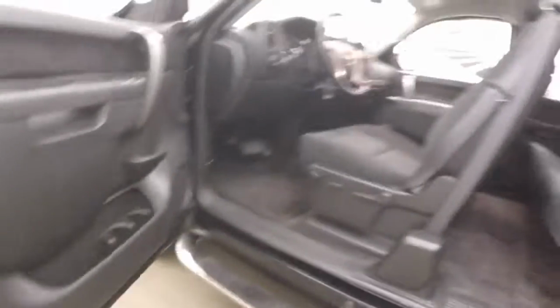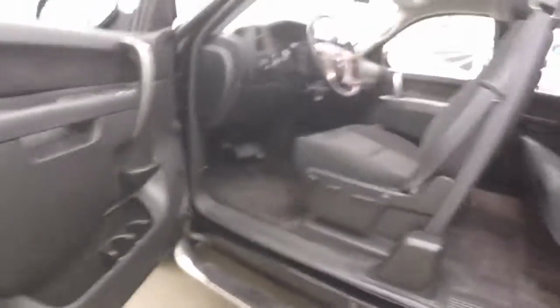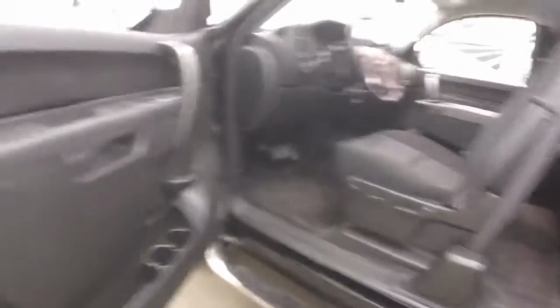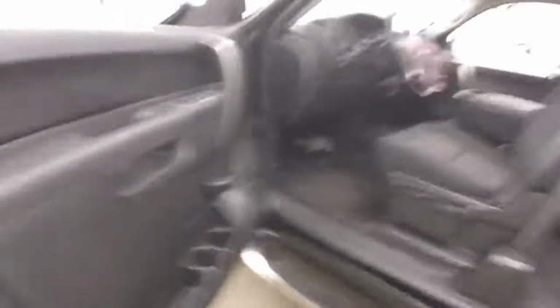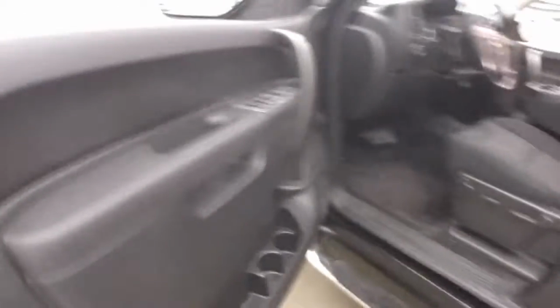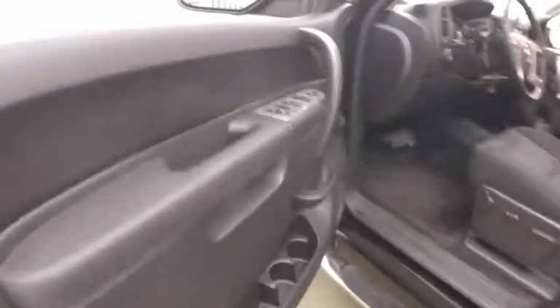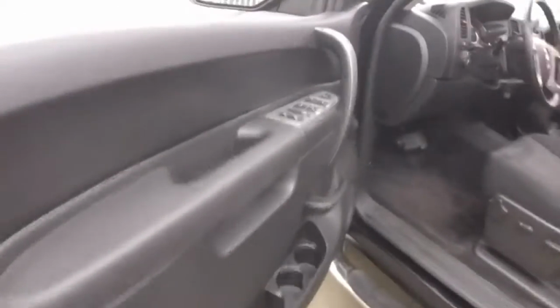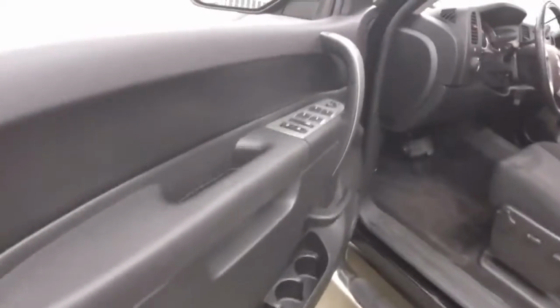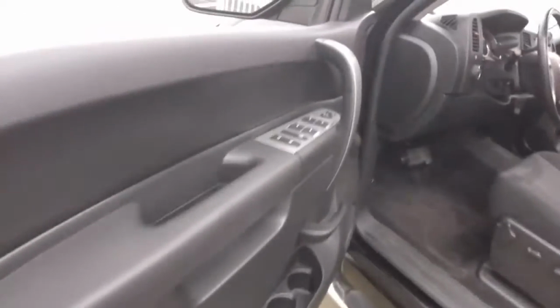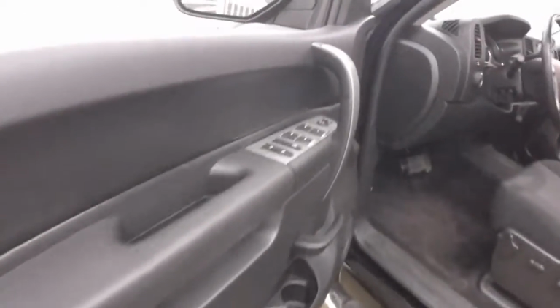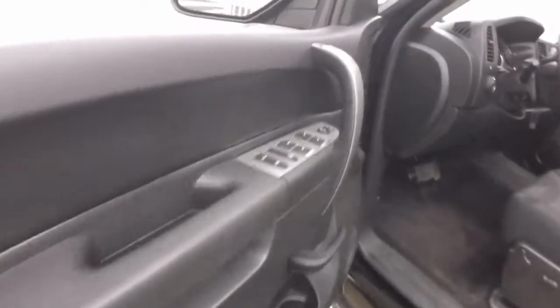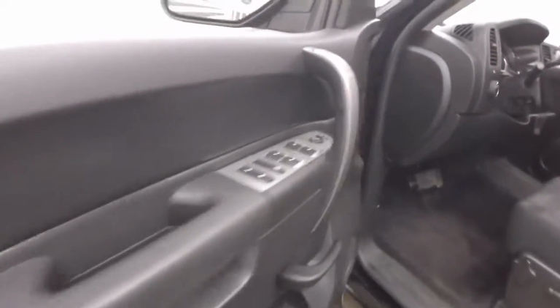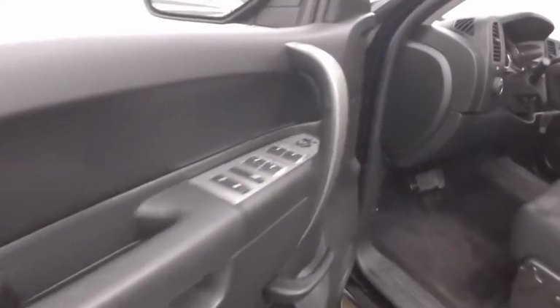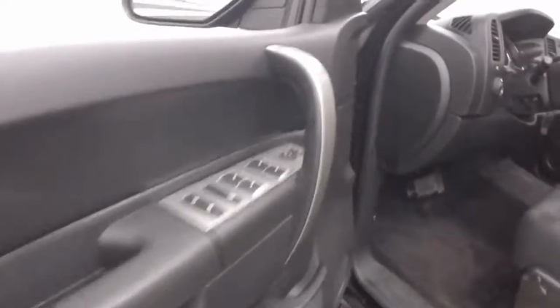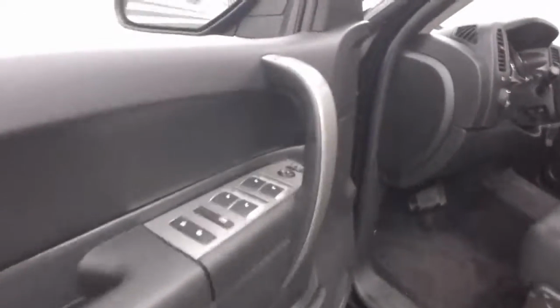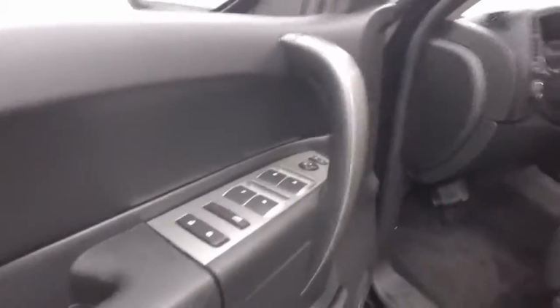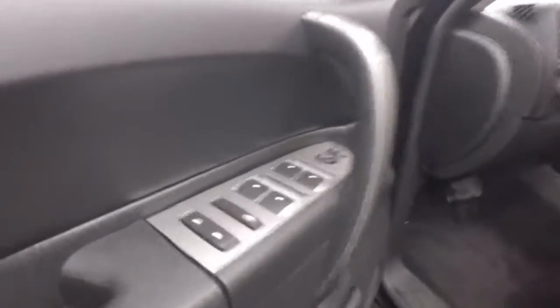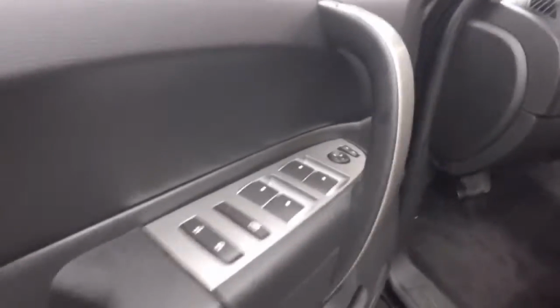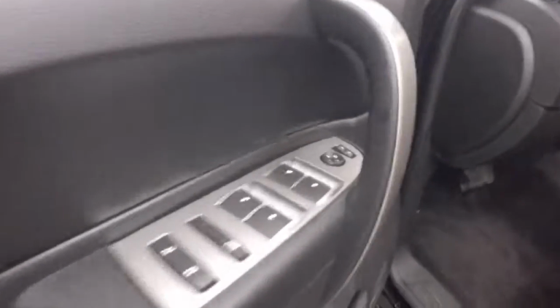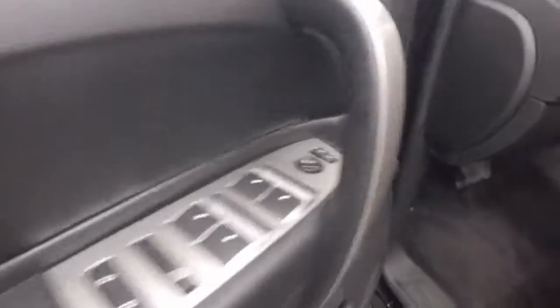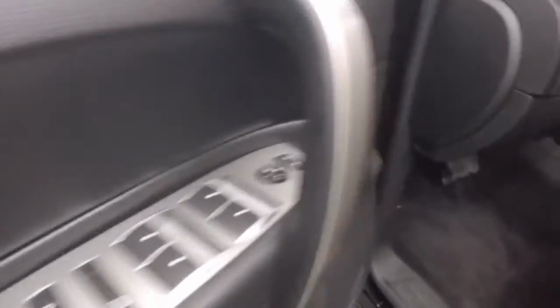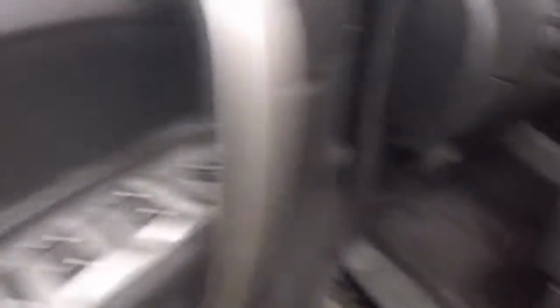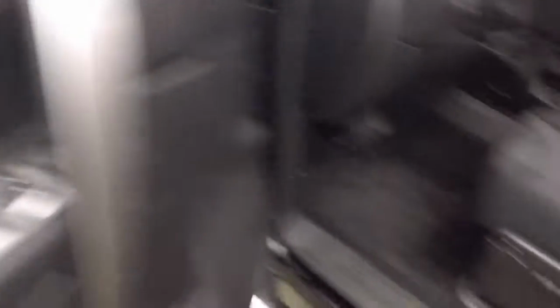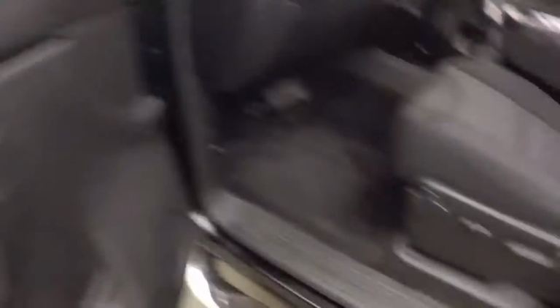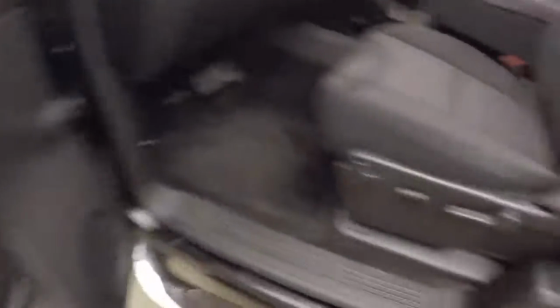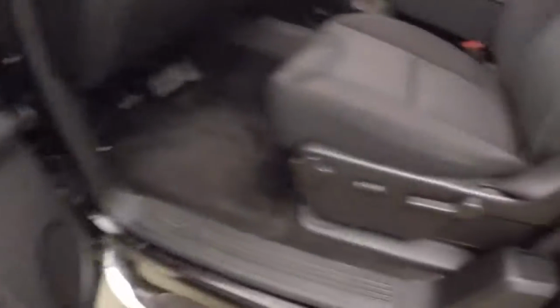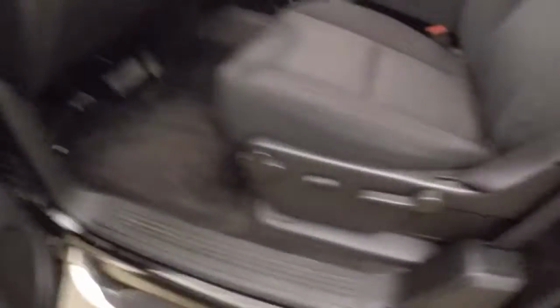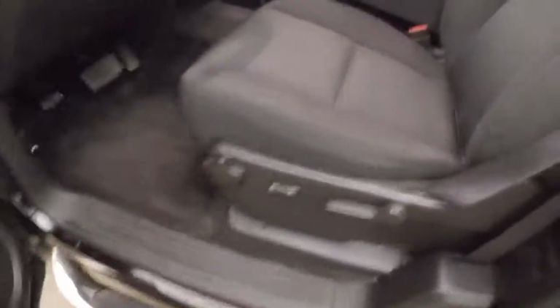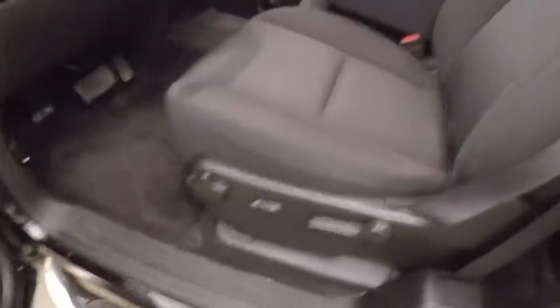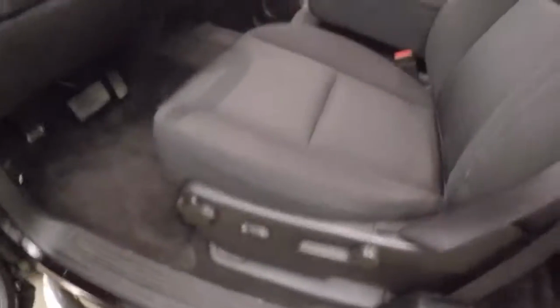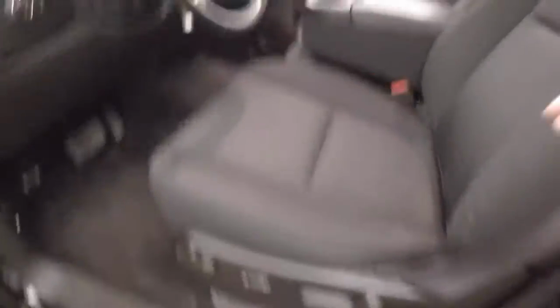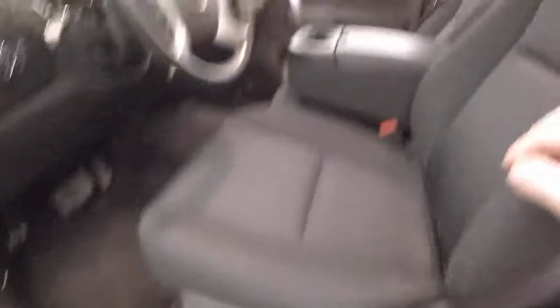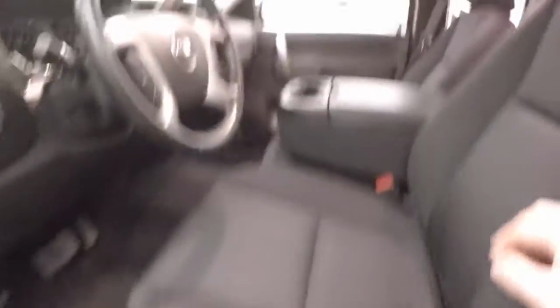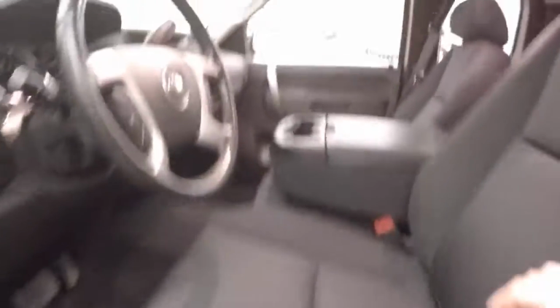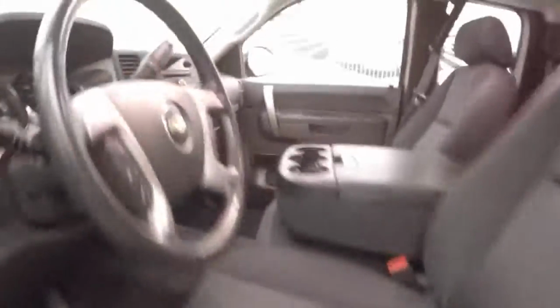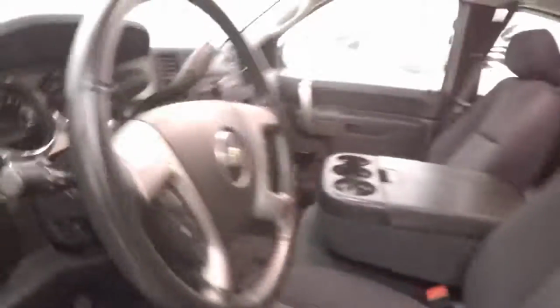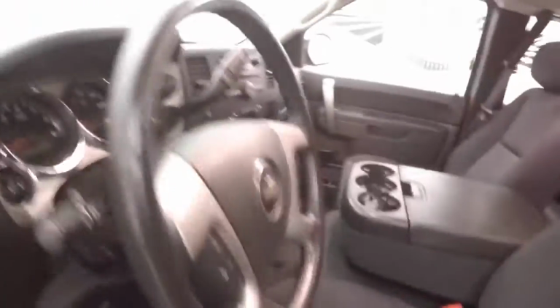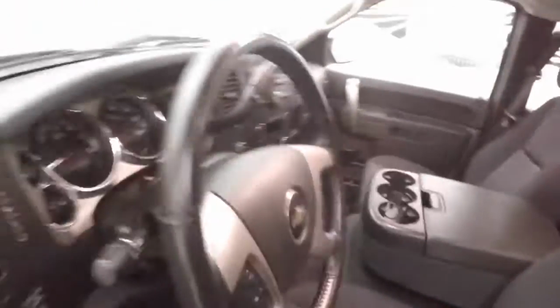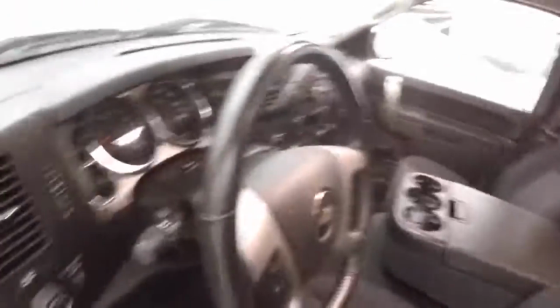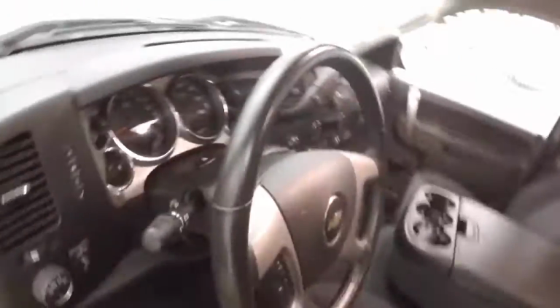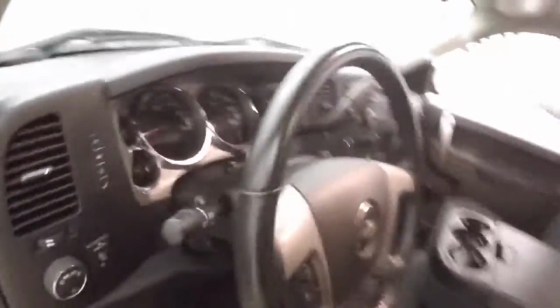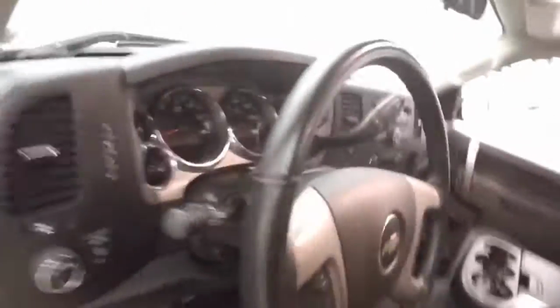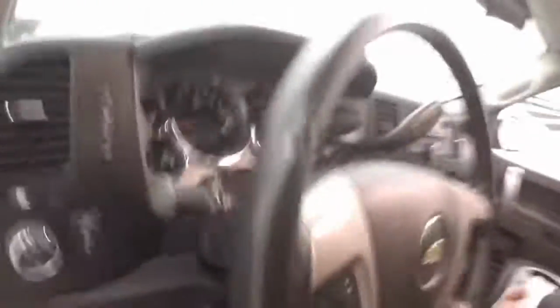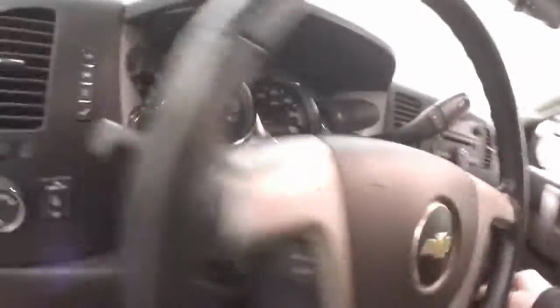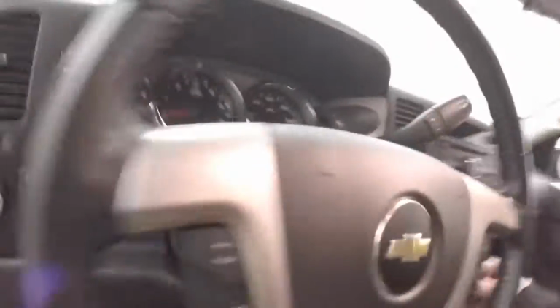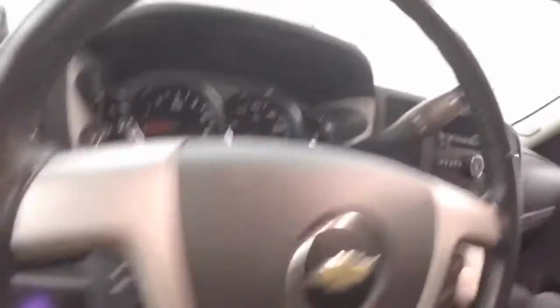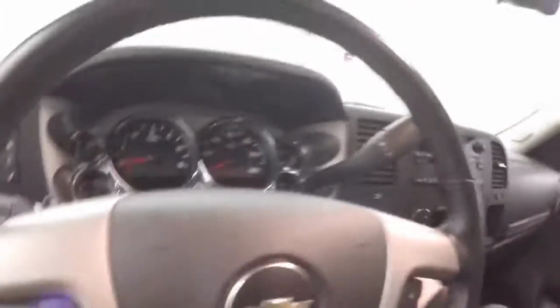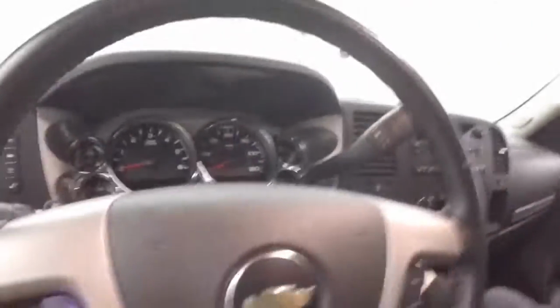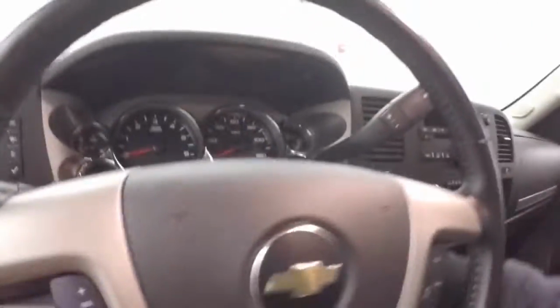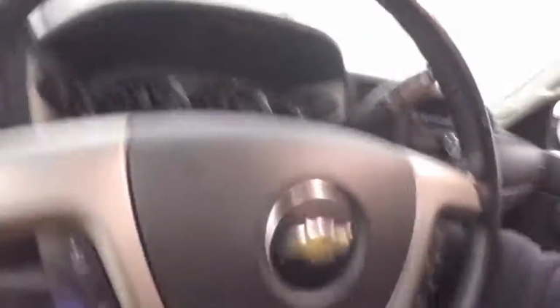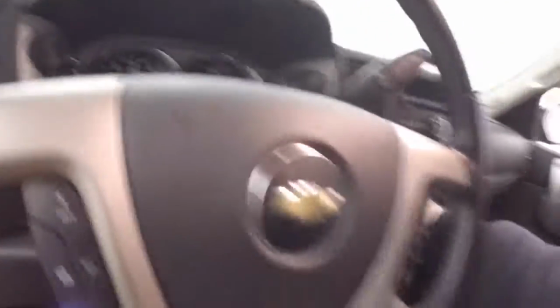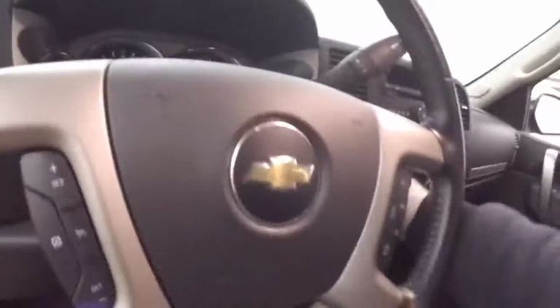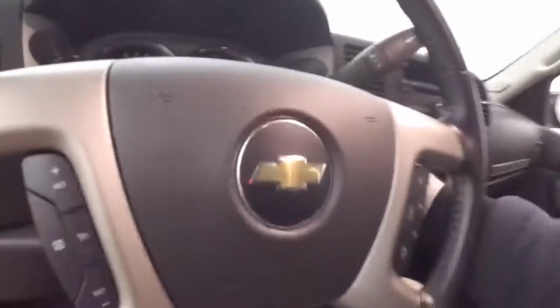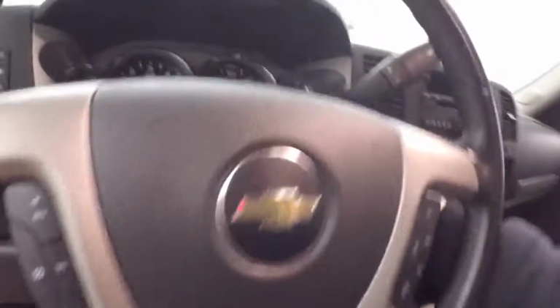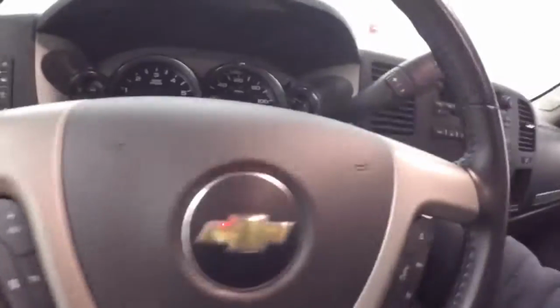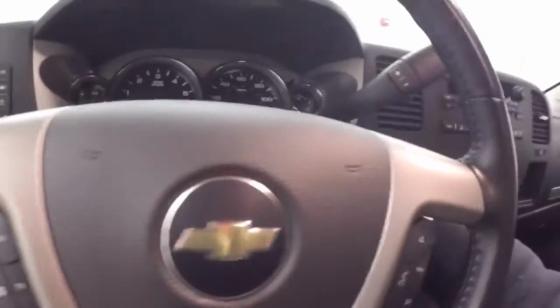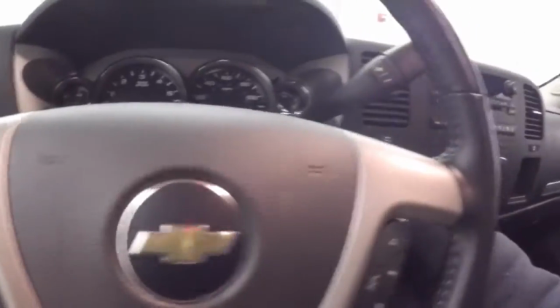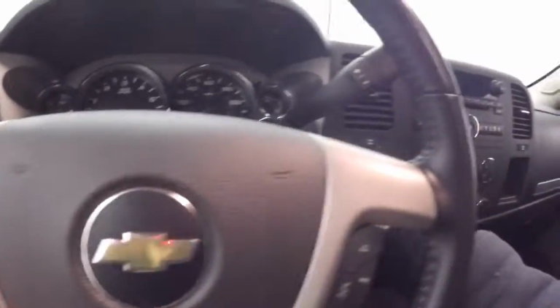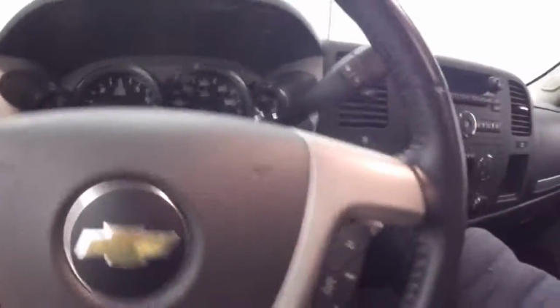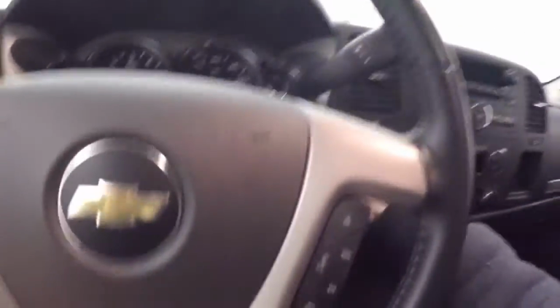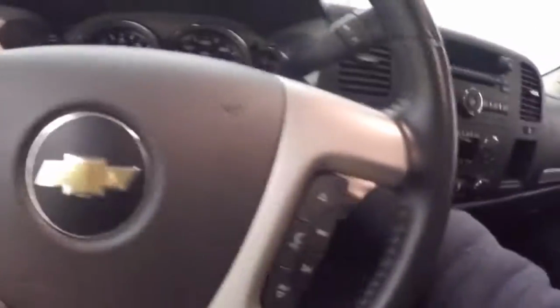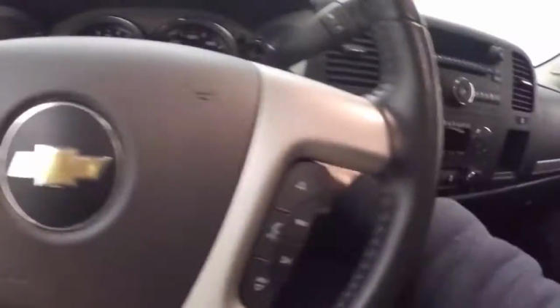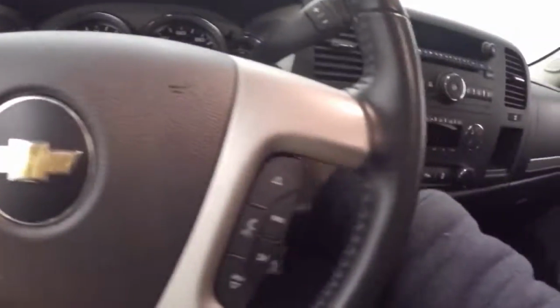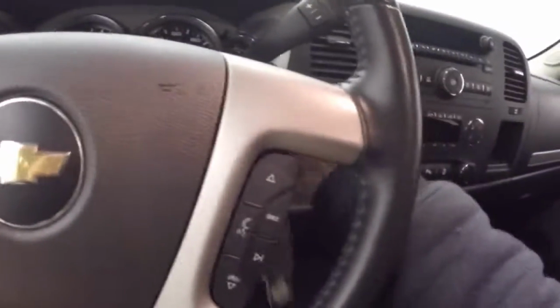Got all your controls on the door, power slash manual seat, cruise control, Bluetooth, and stereo on the steering wheel.